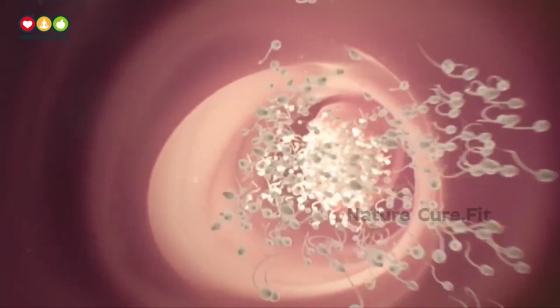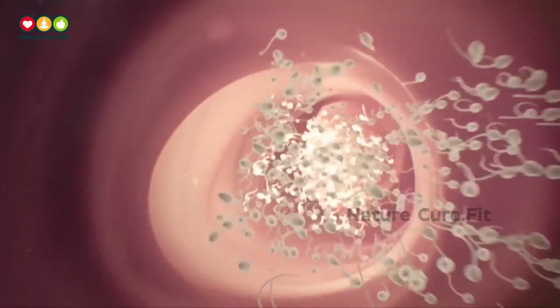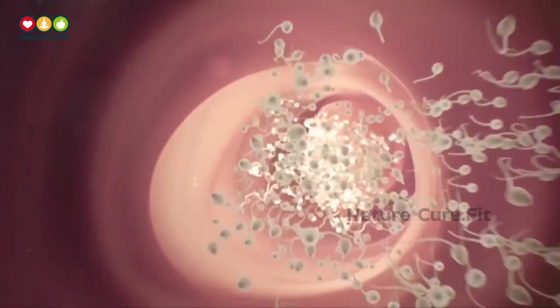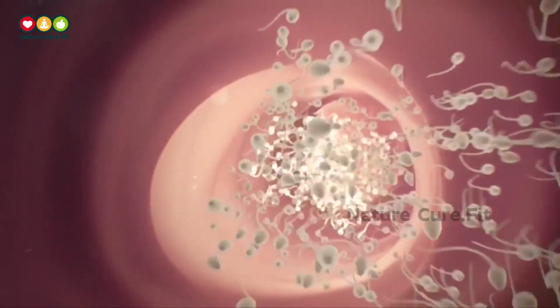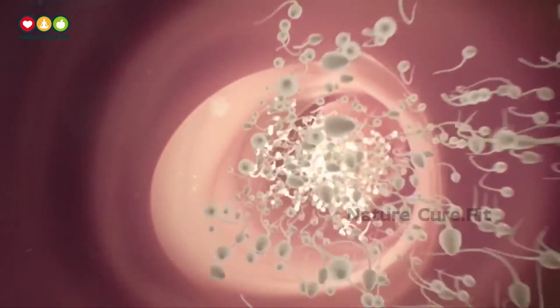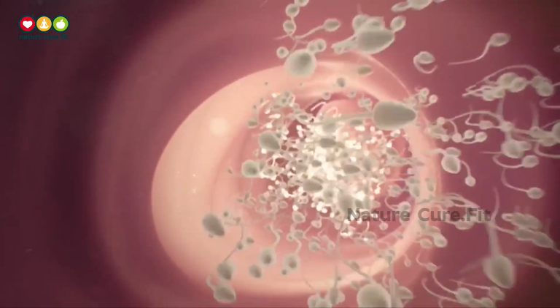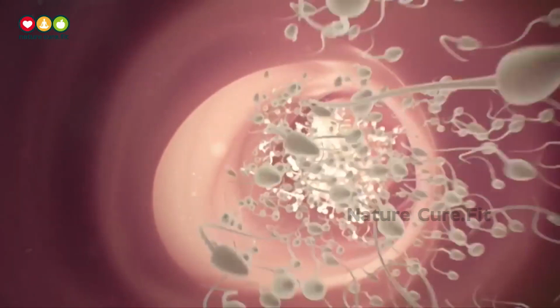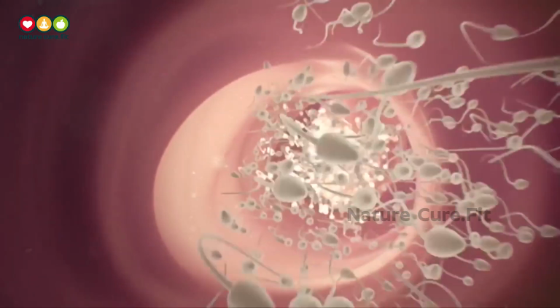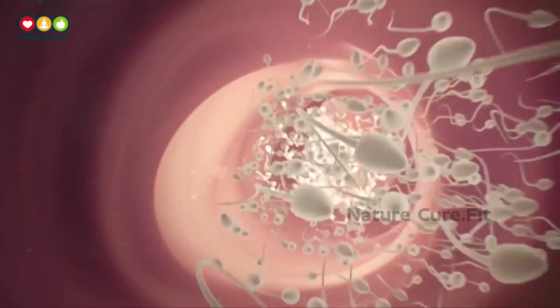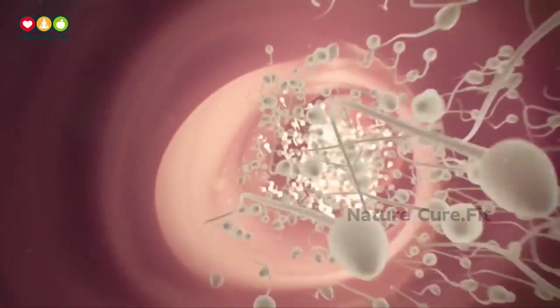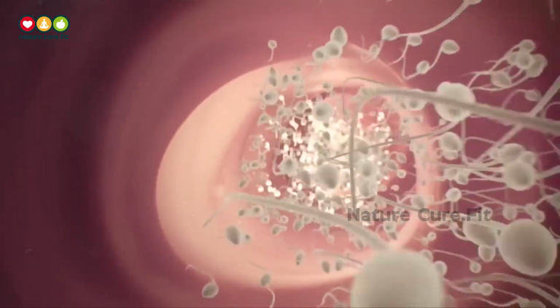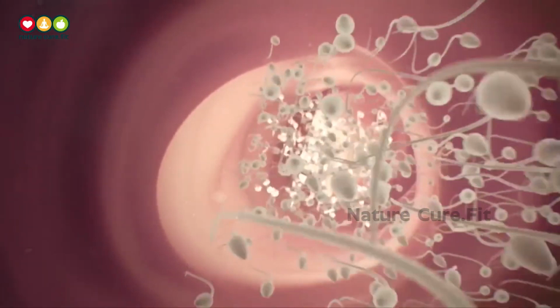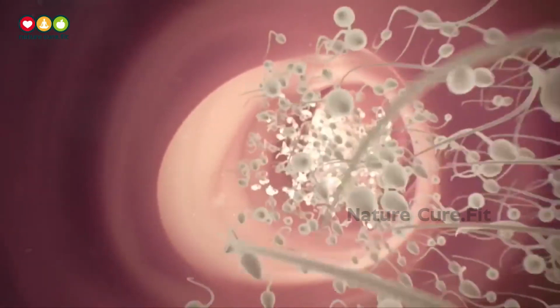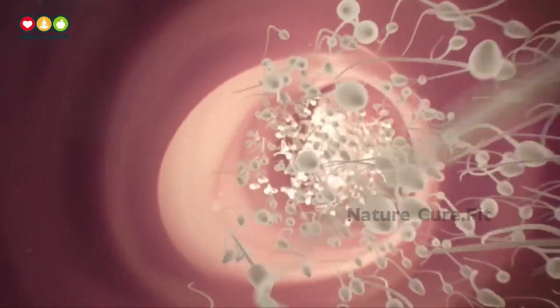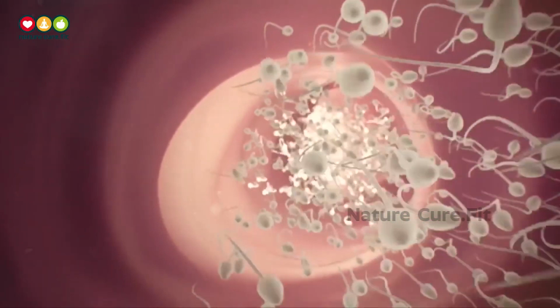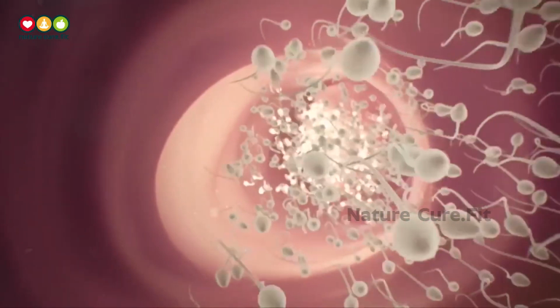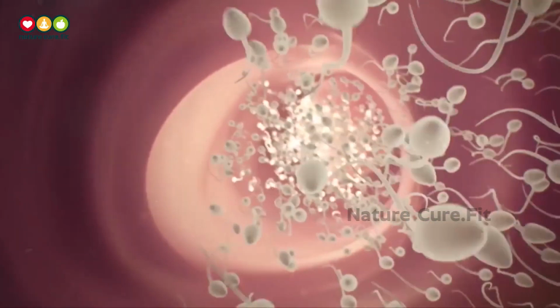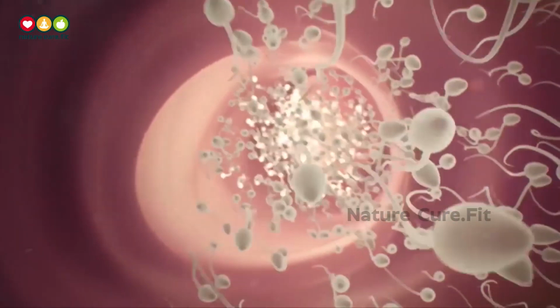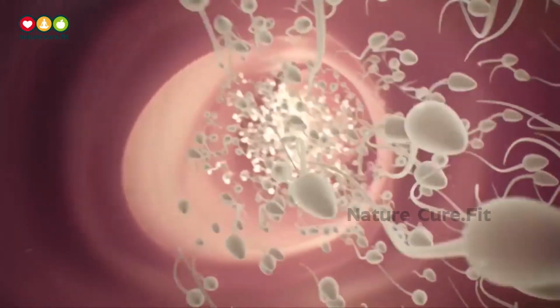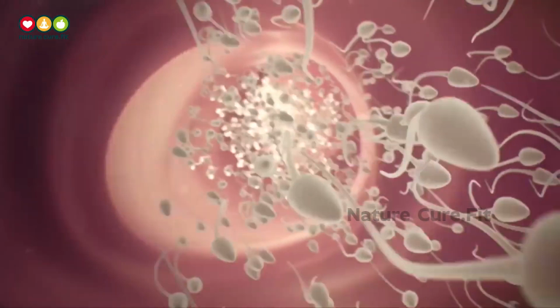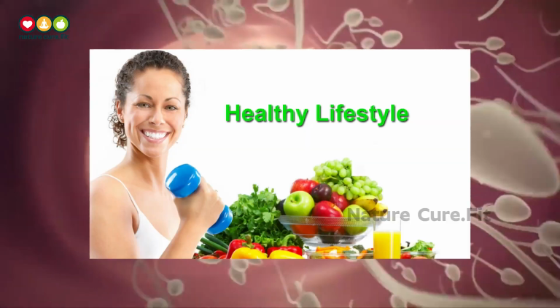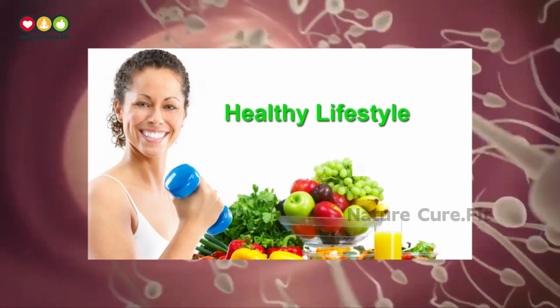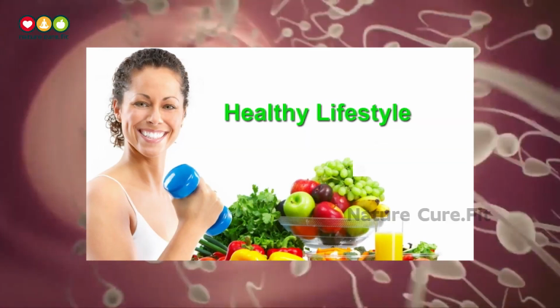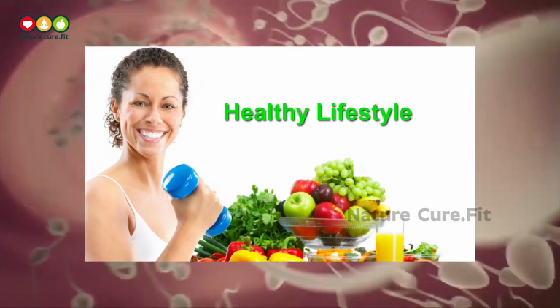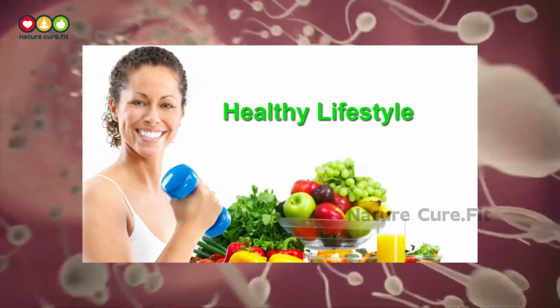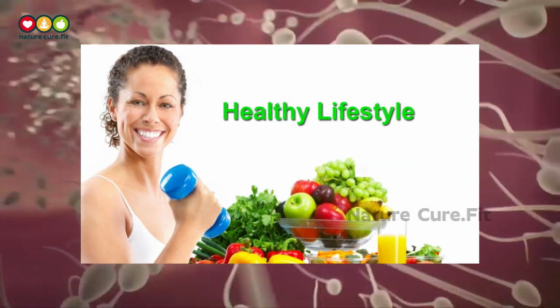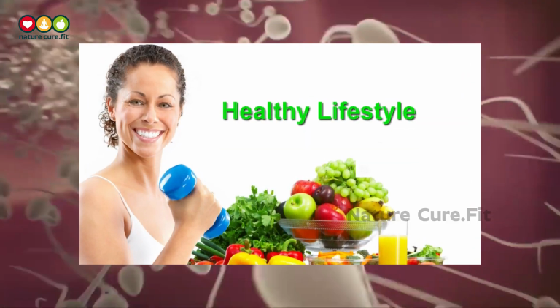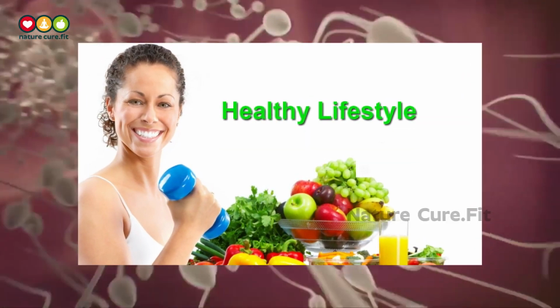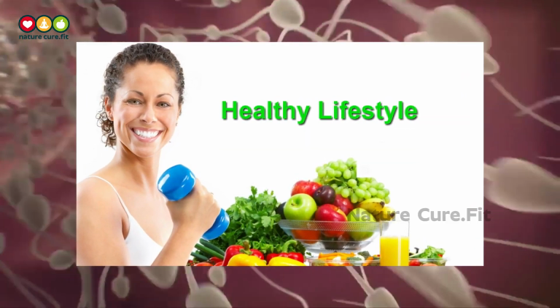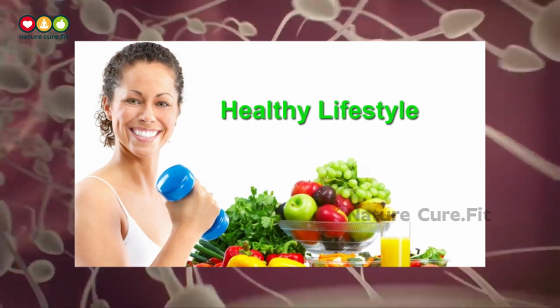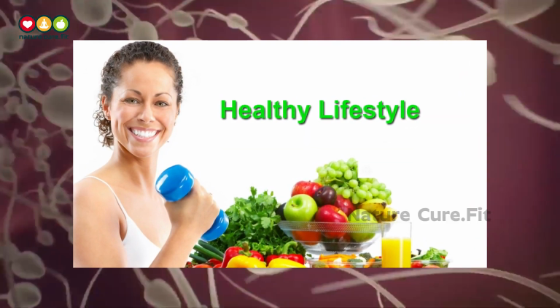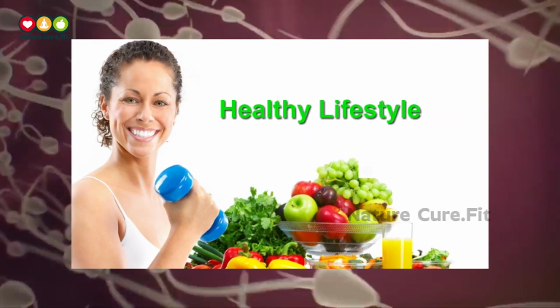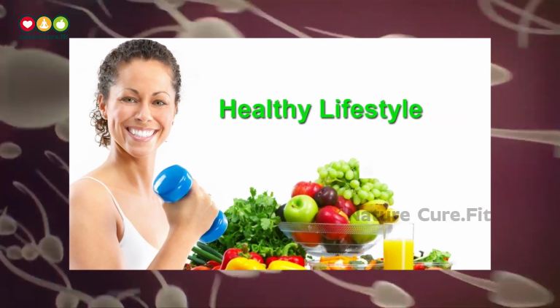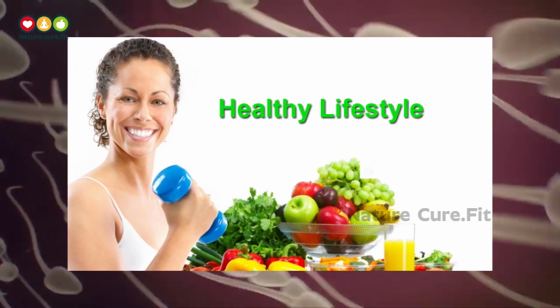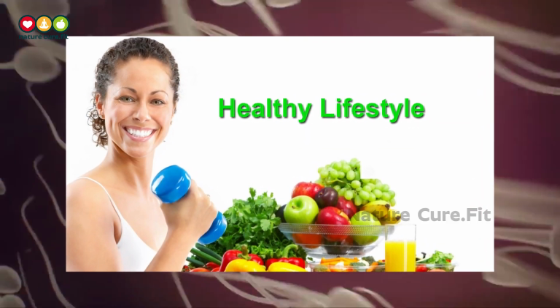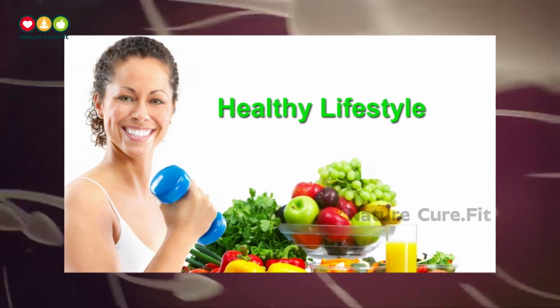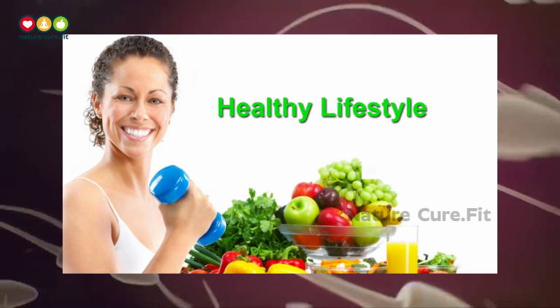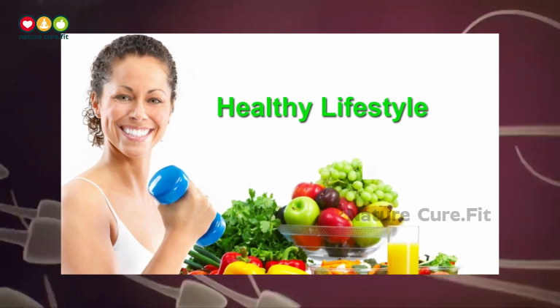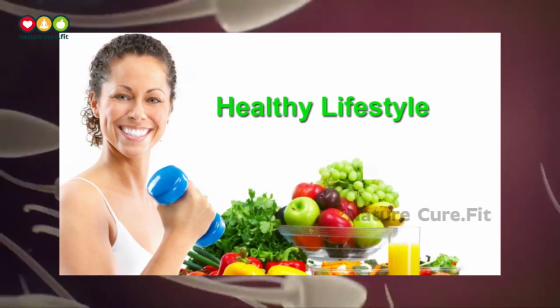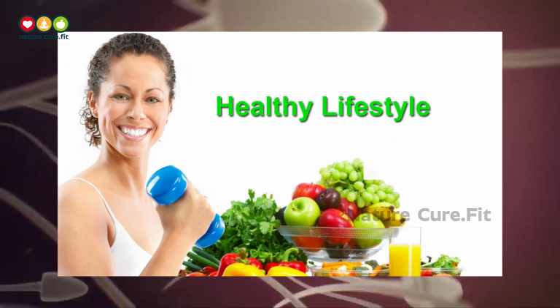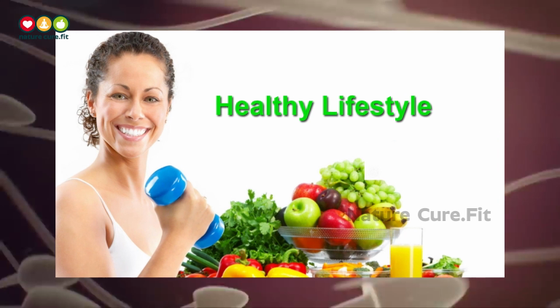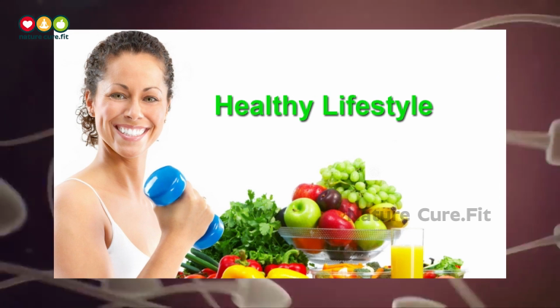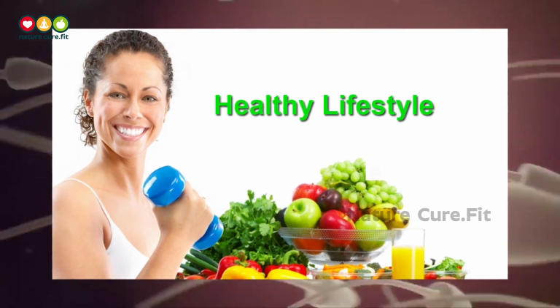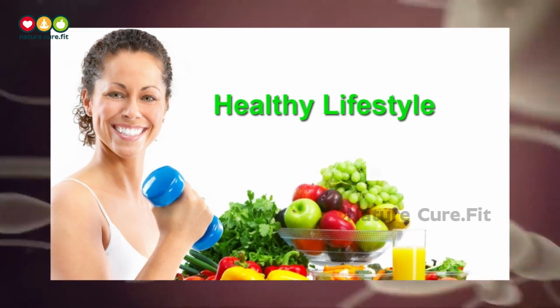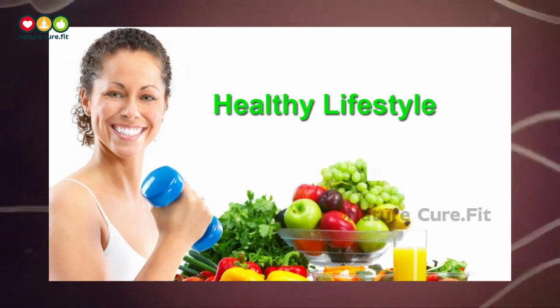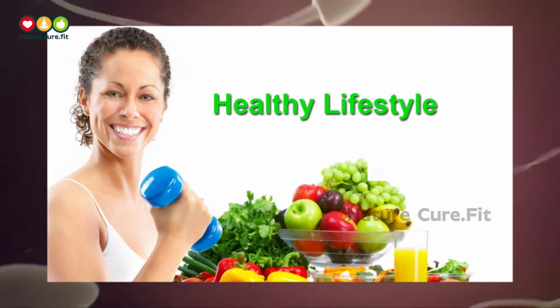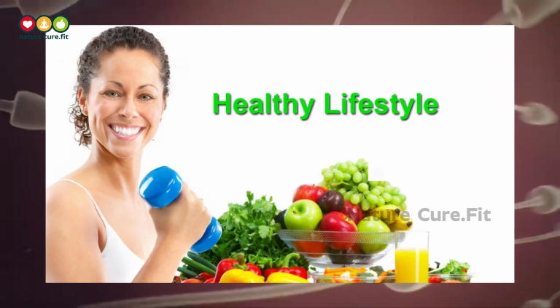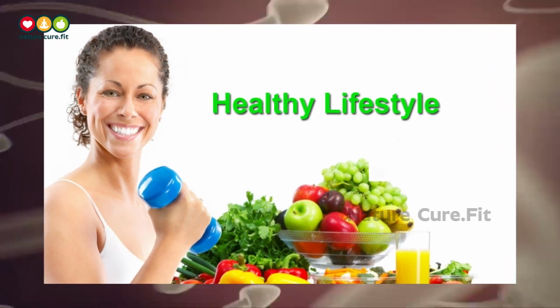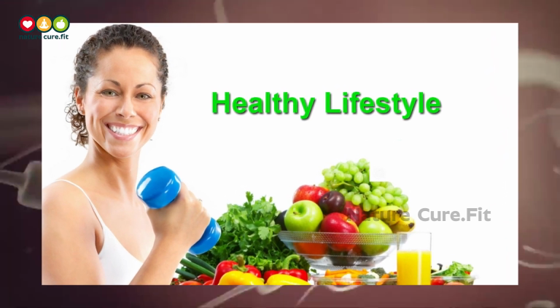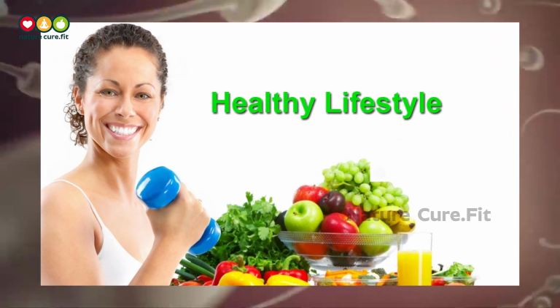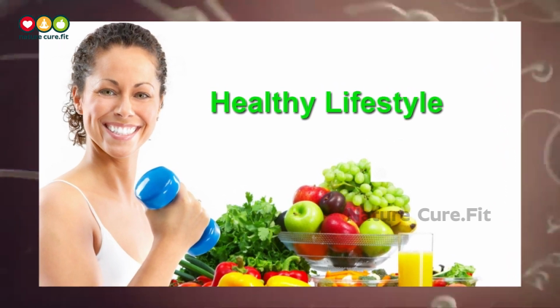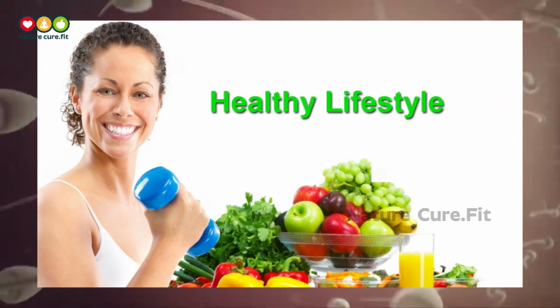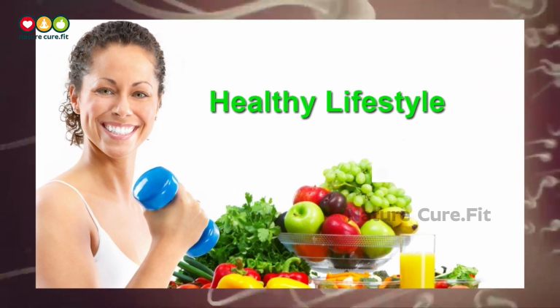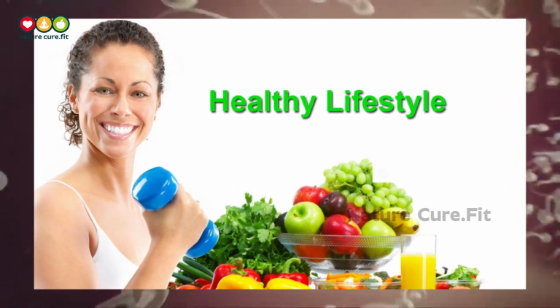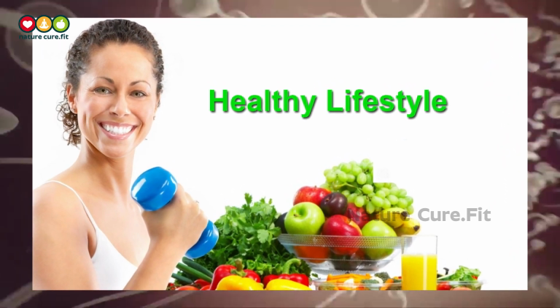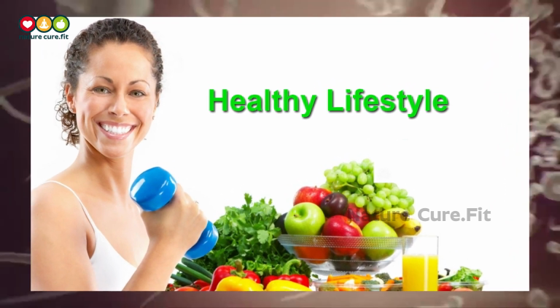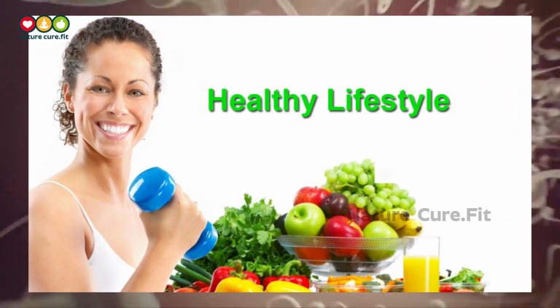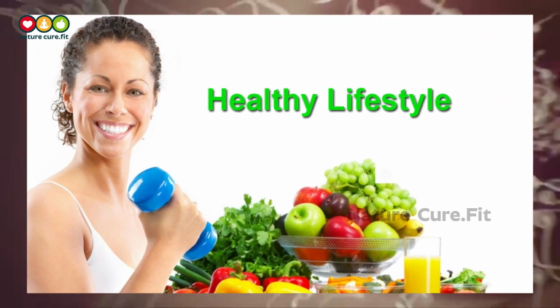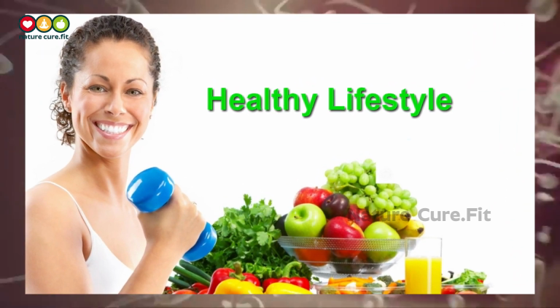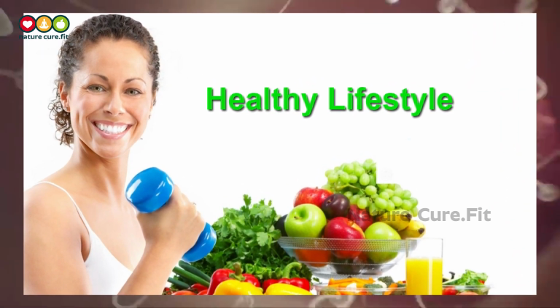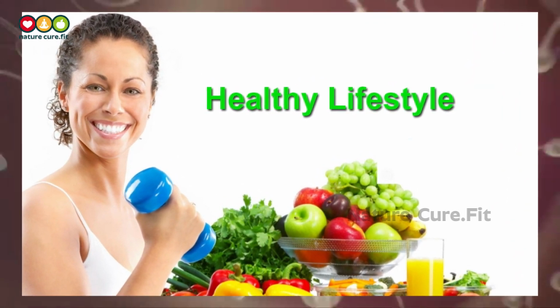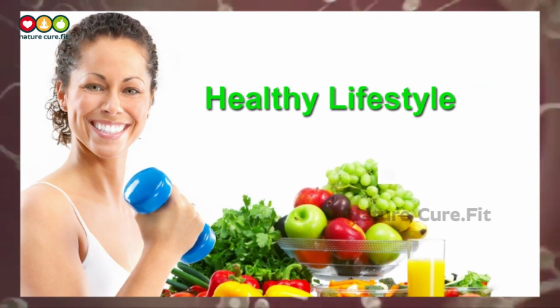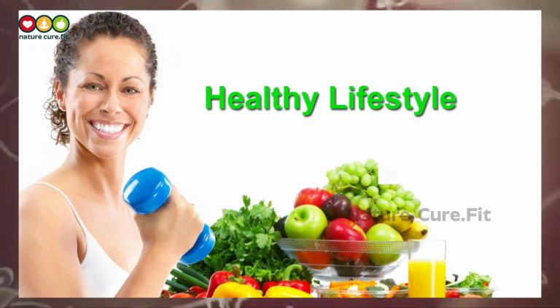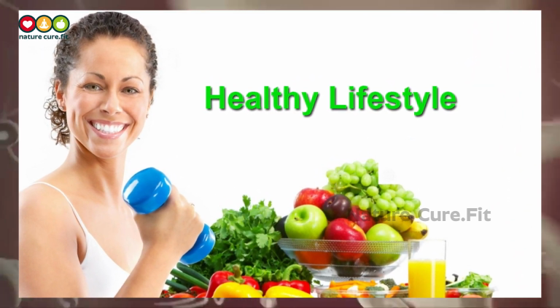While fertility is not always treatable, it can sometimes be improved with a healthy diet, supplements, and other lifestyle strategies.